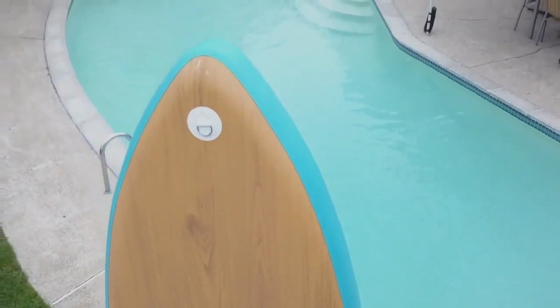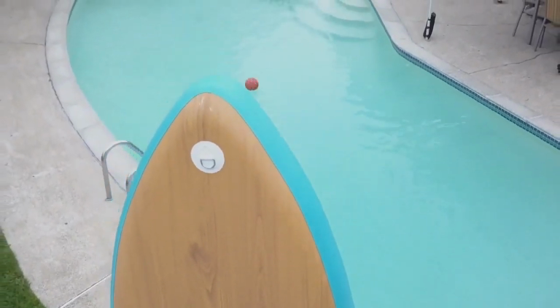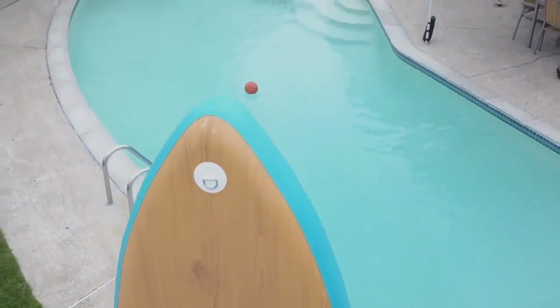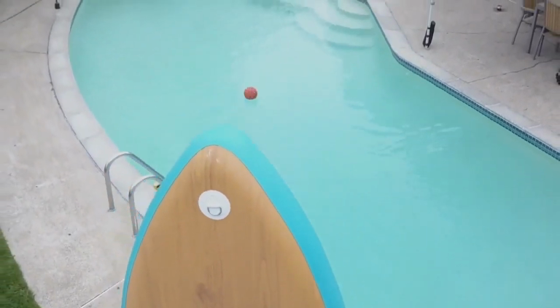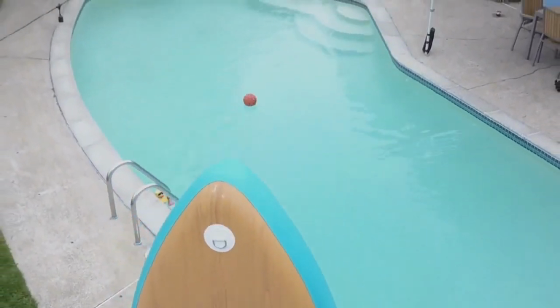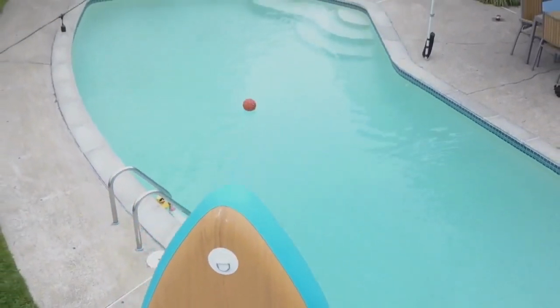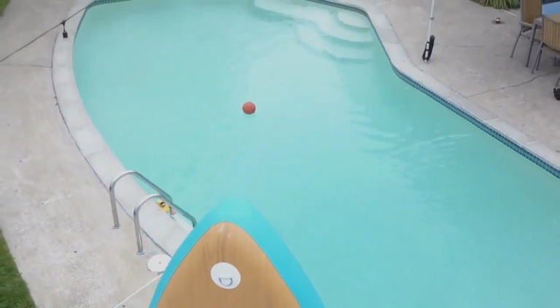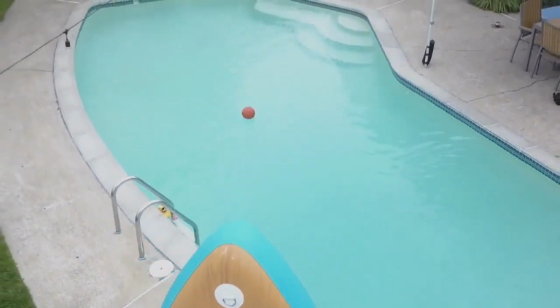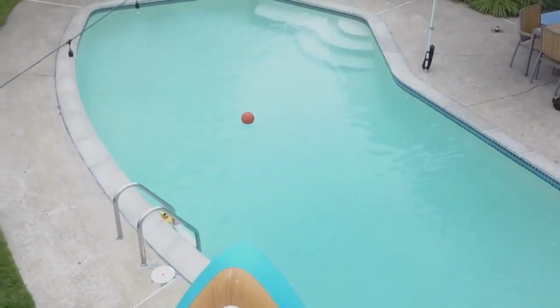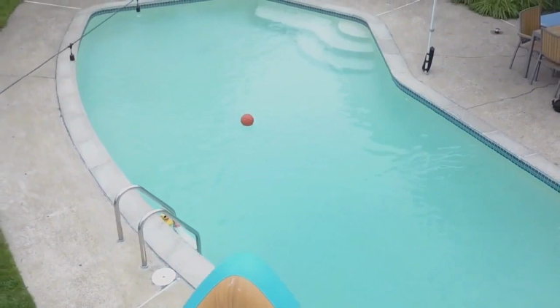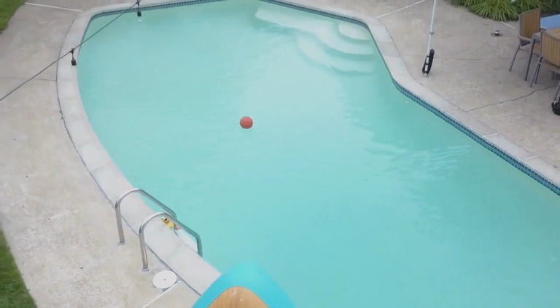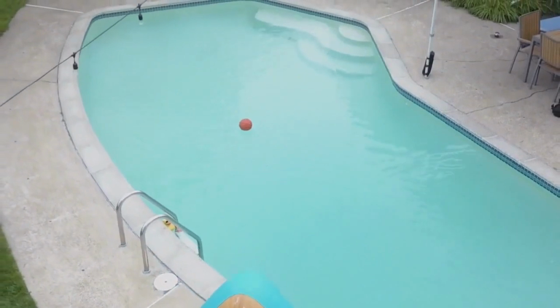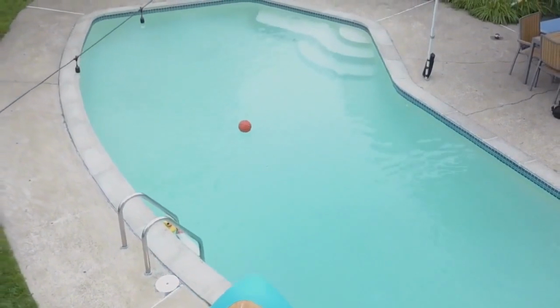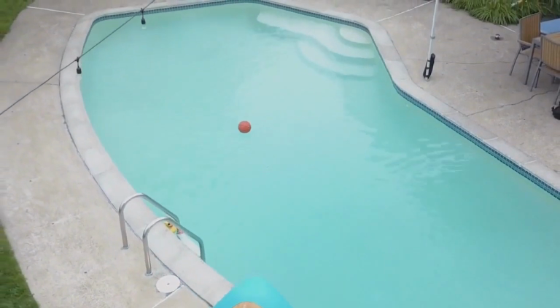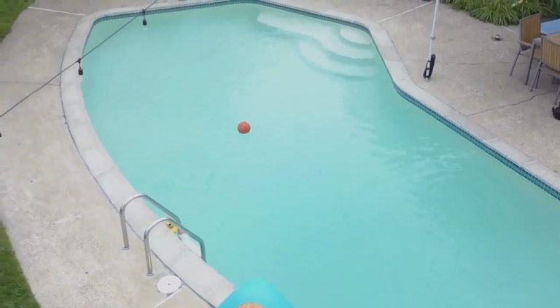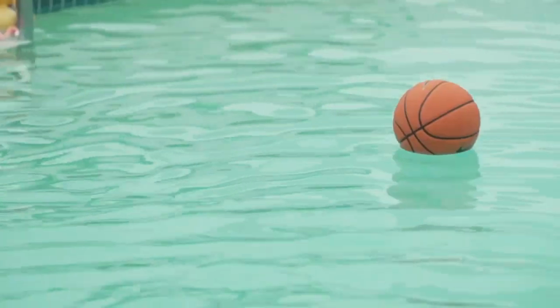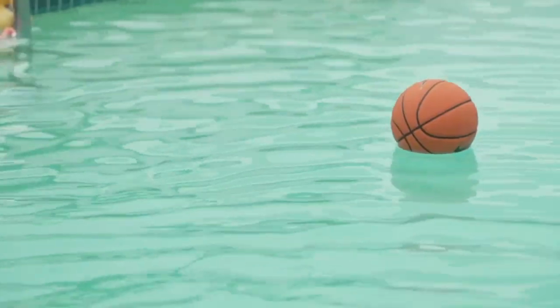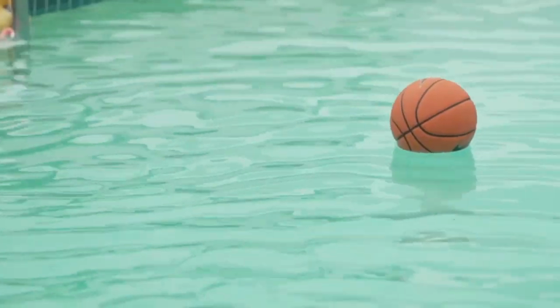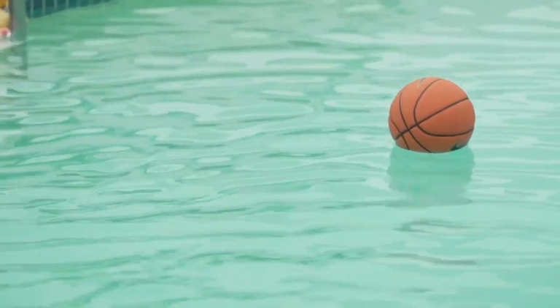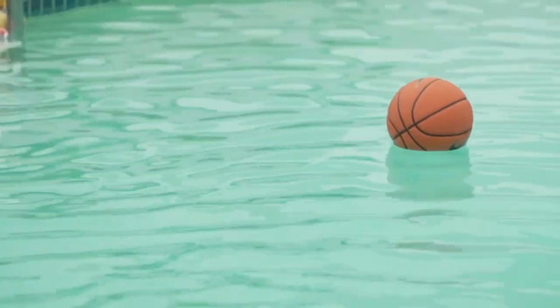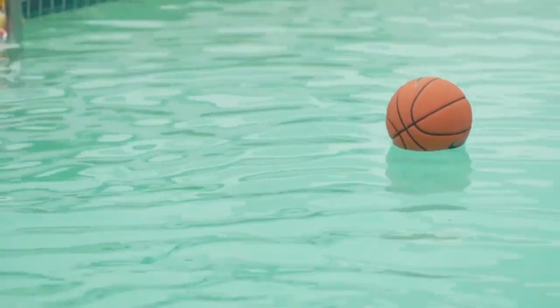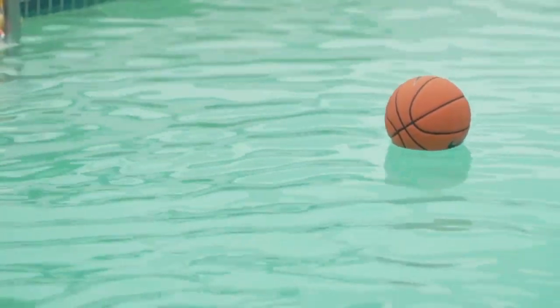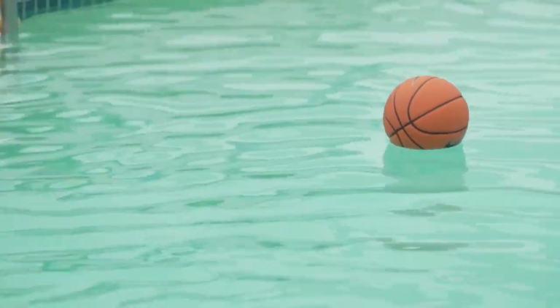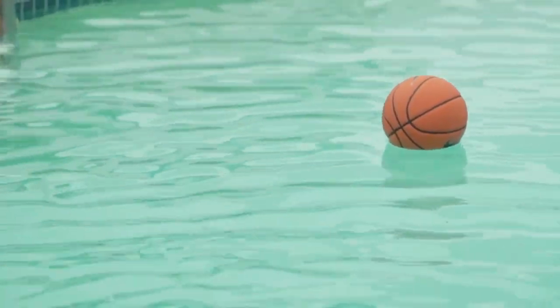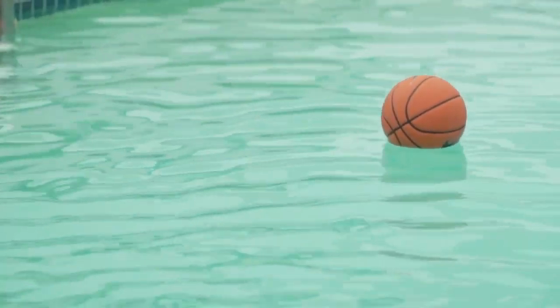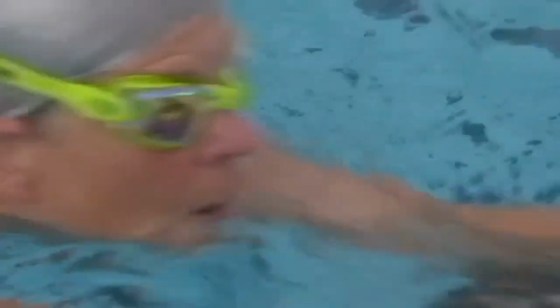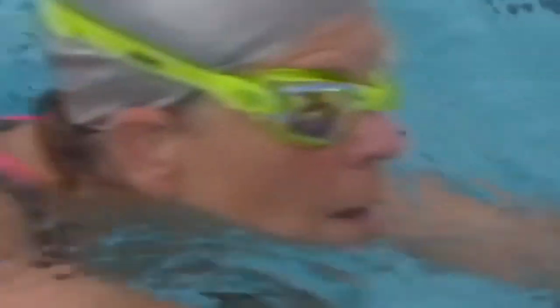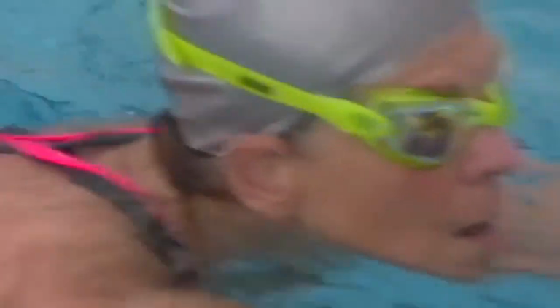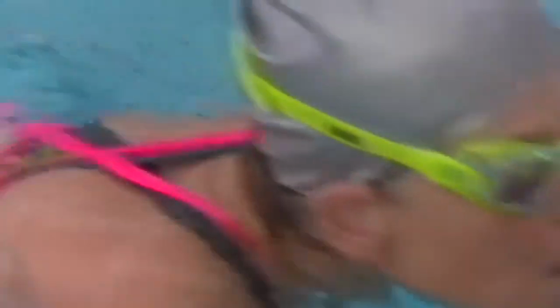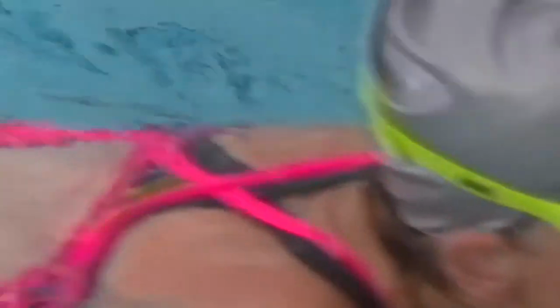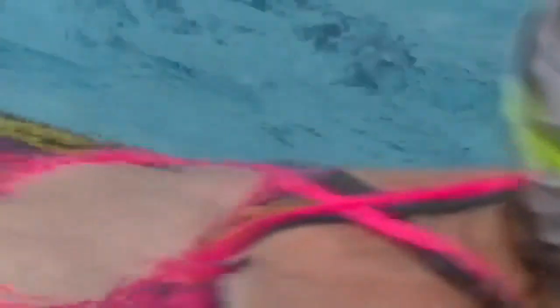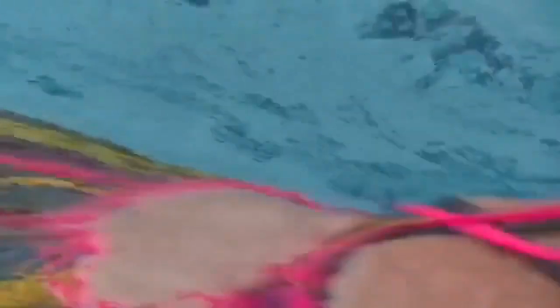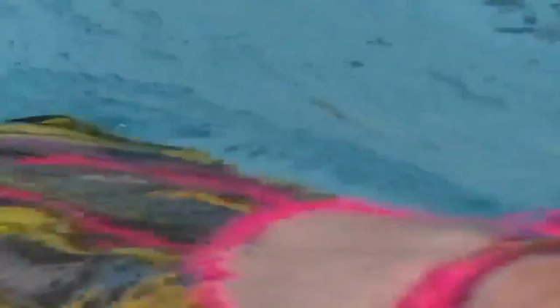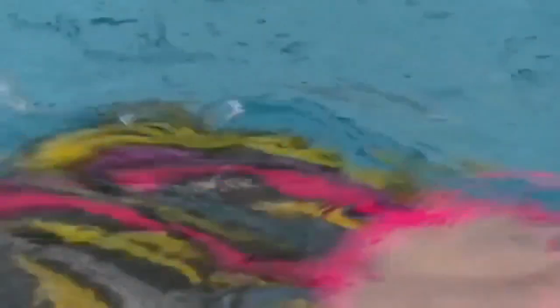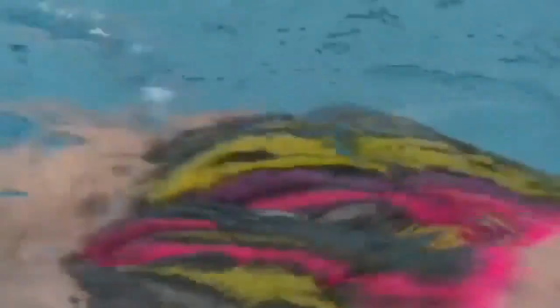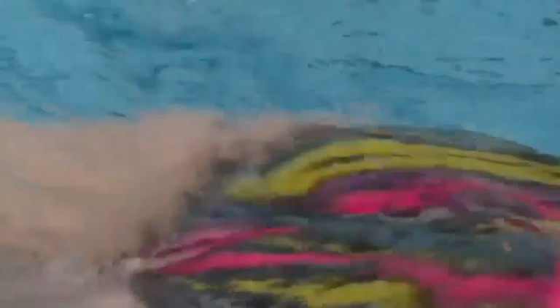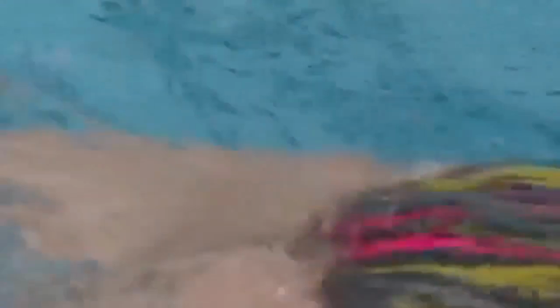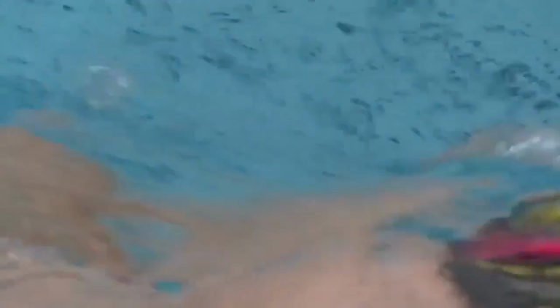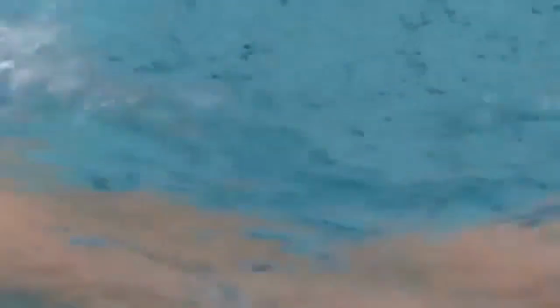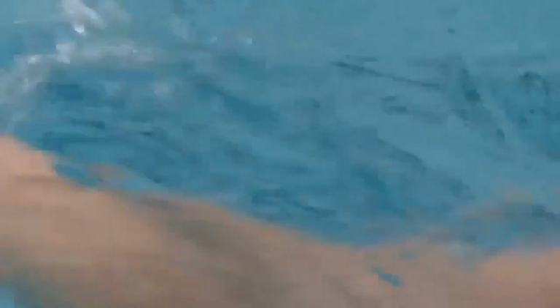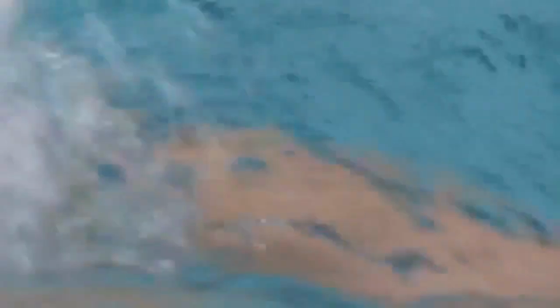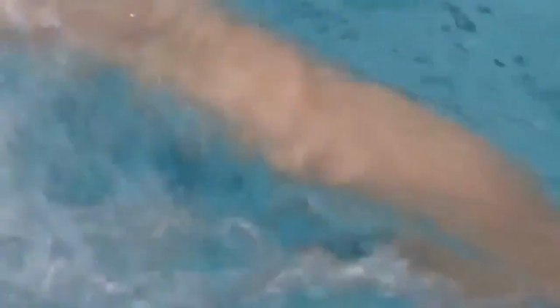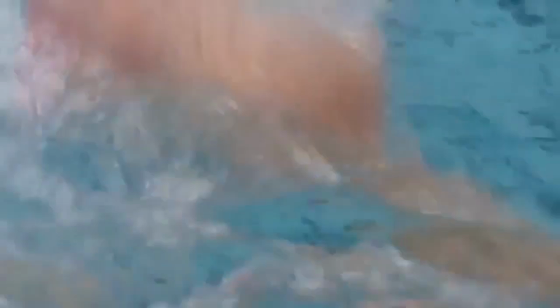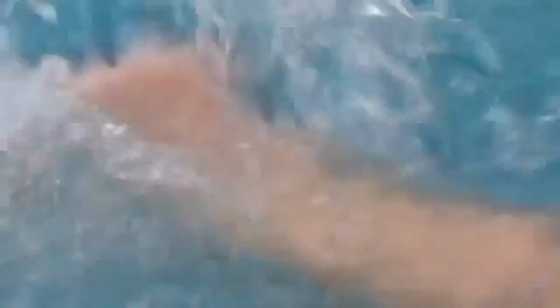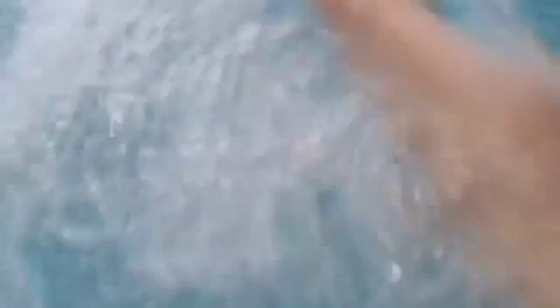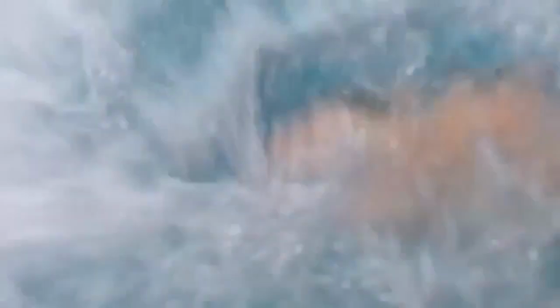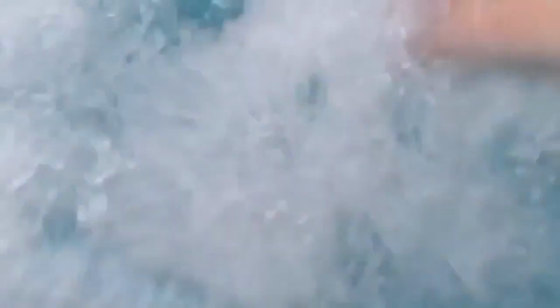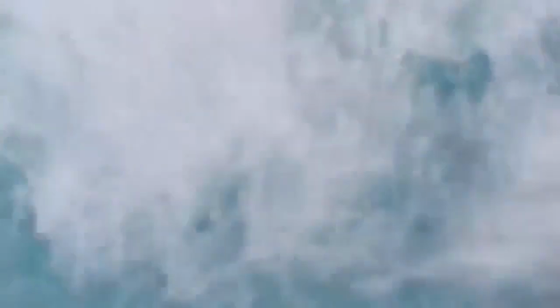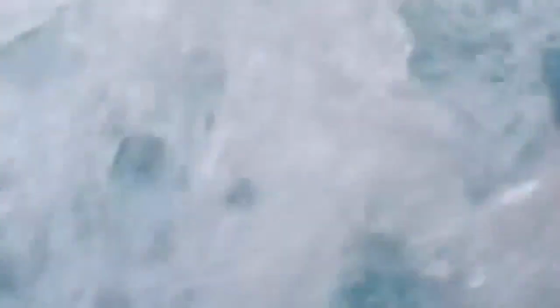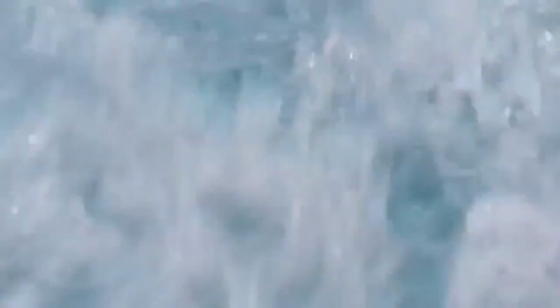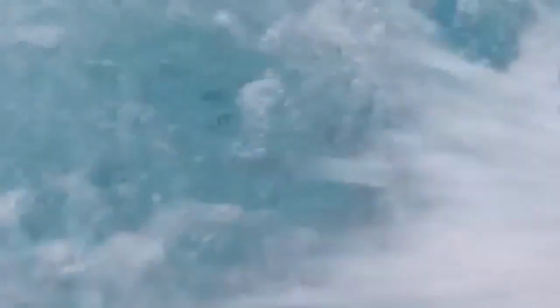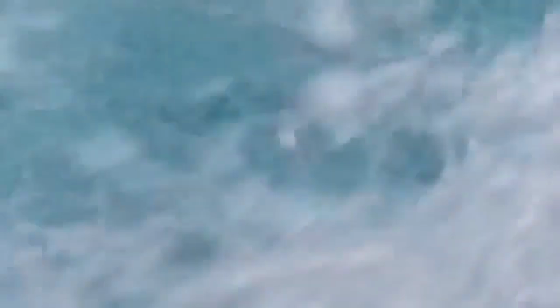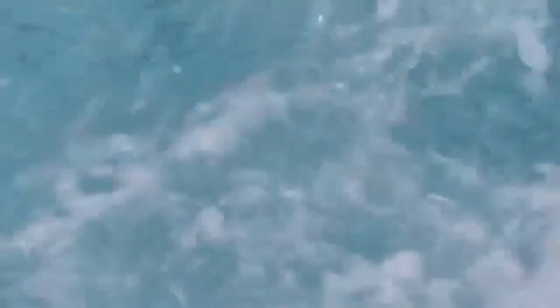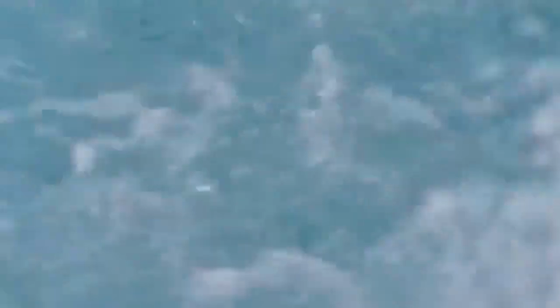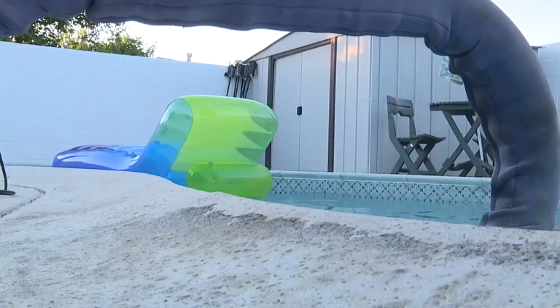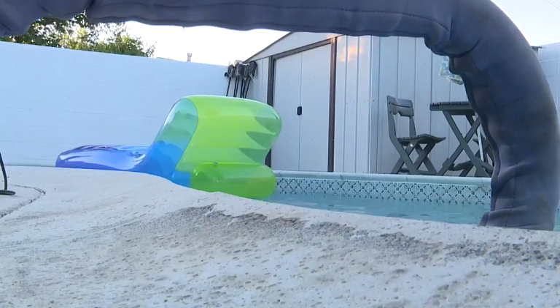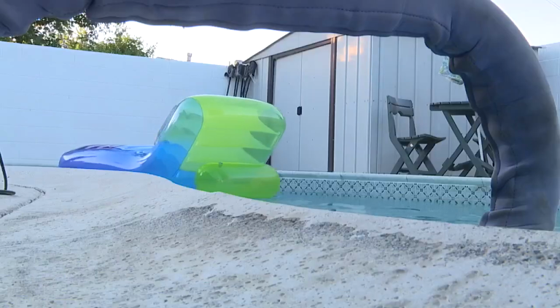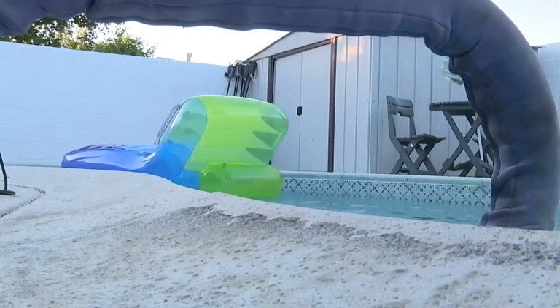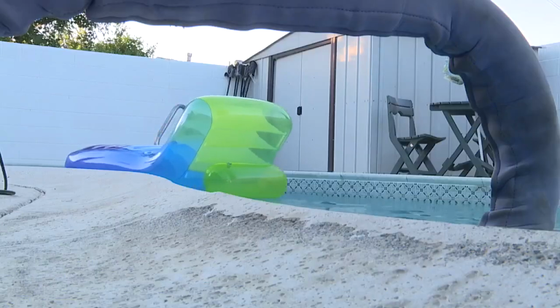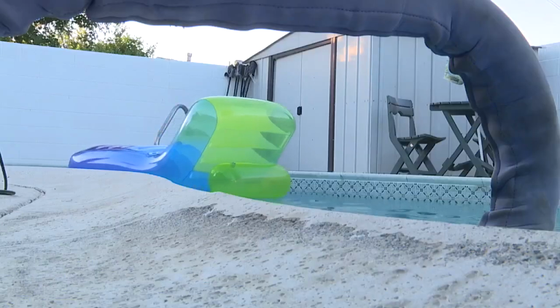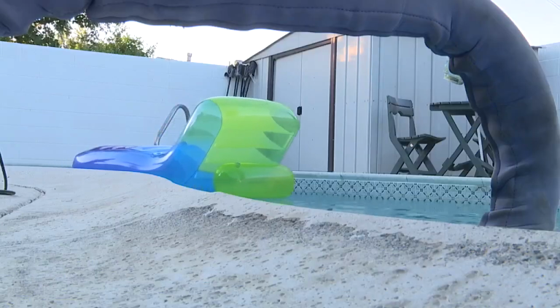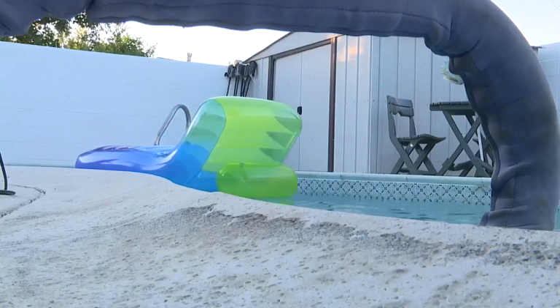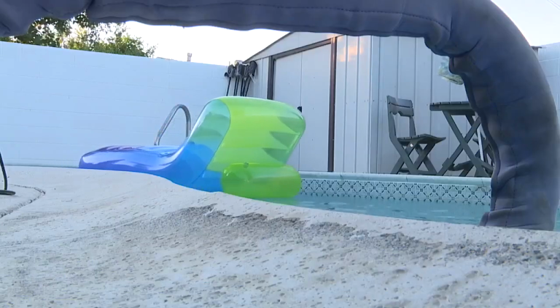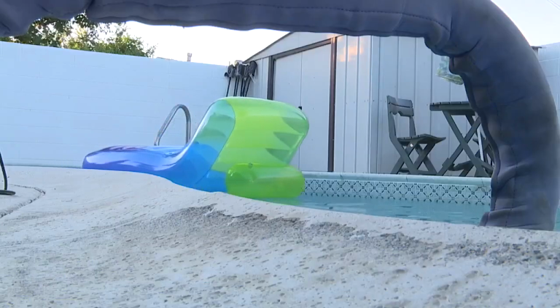And with summer just around the corner, an option like this one is sure to make a splash. Reporting in Las Vegas, I'm Melissa Bethencourt.